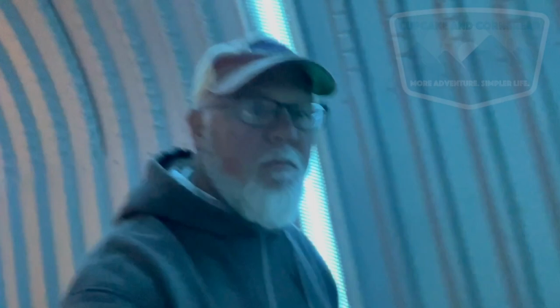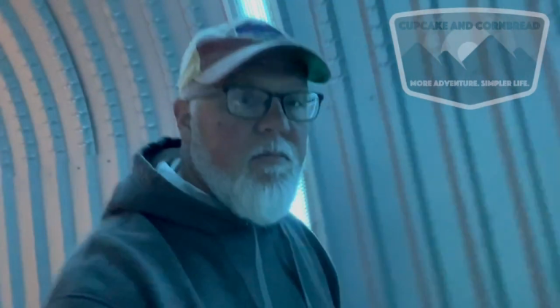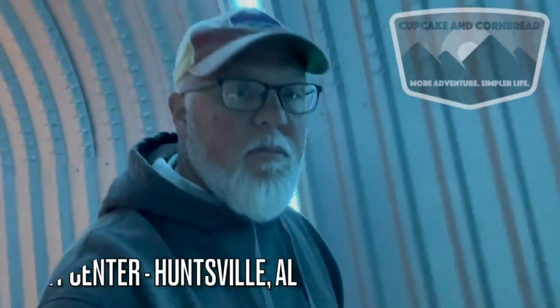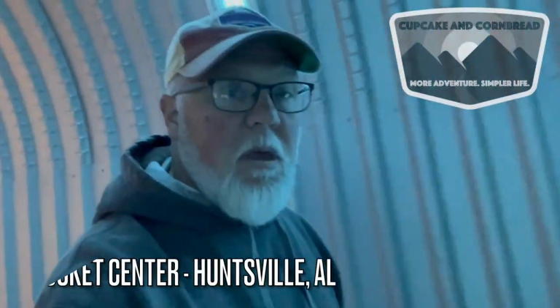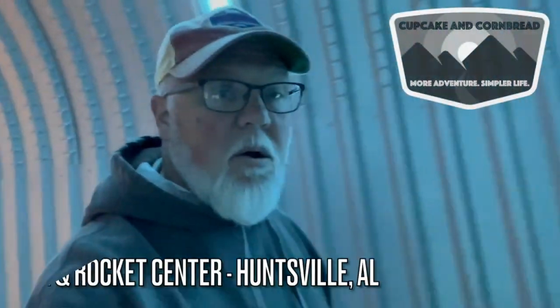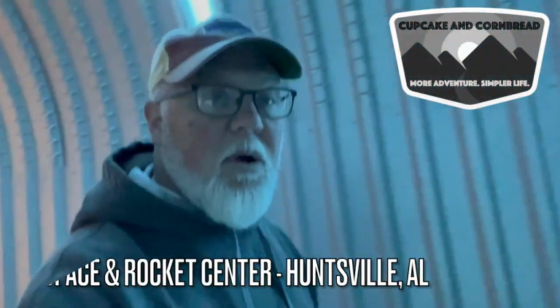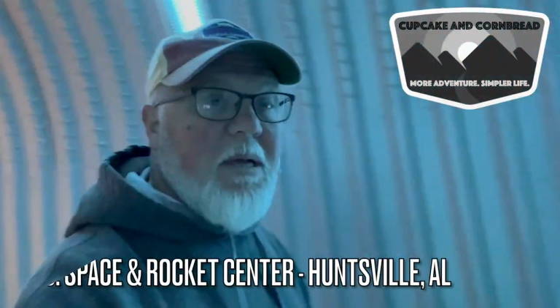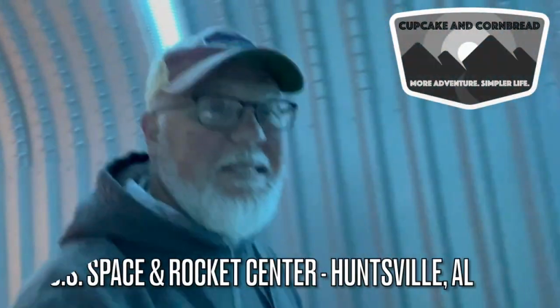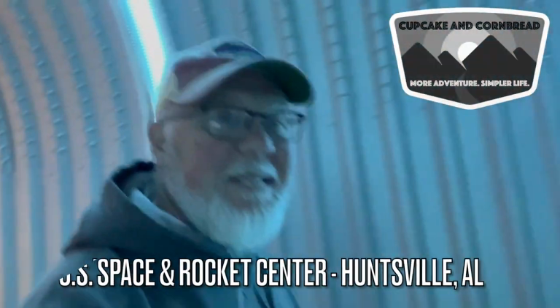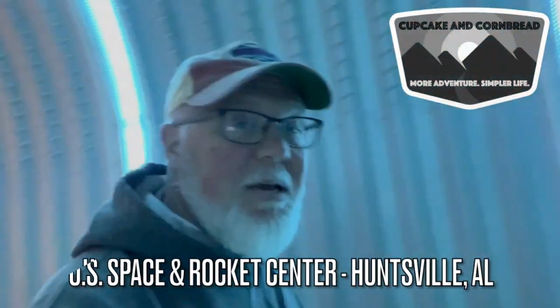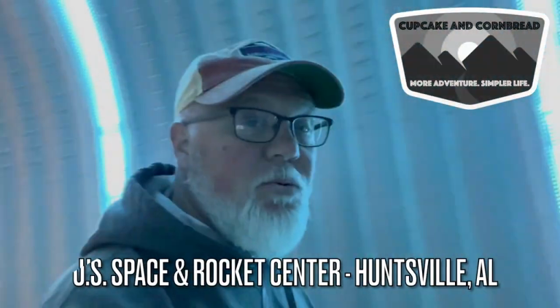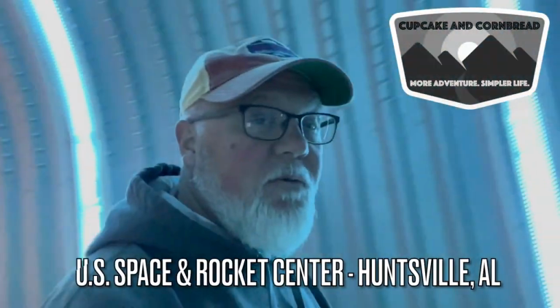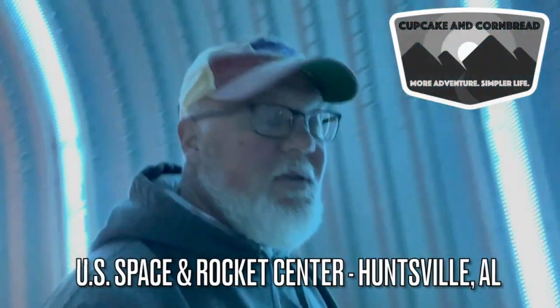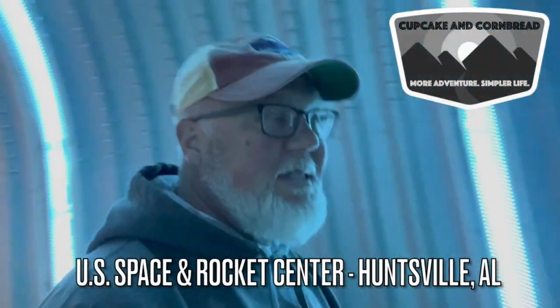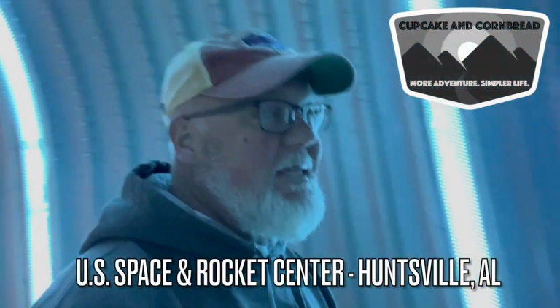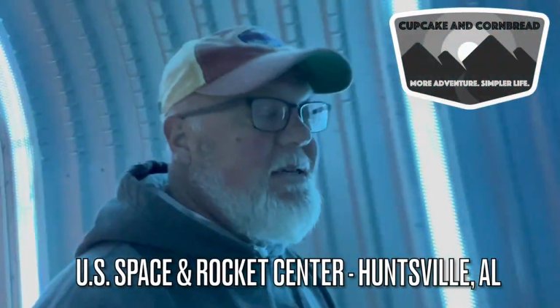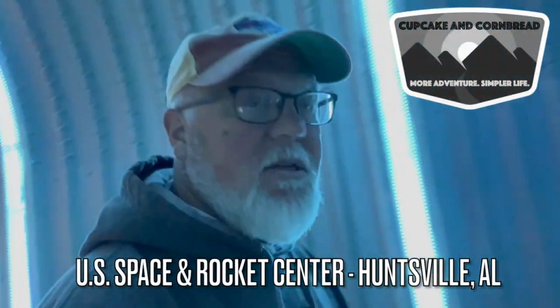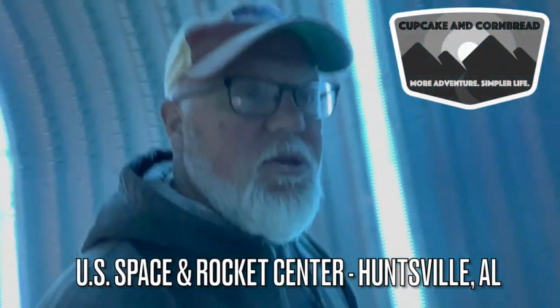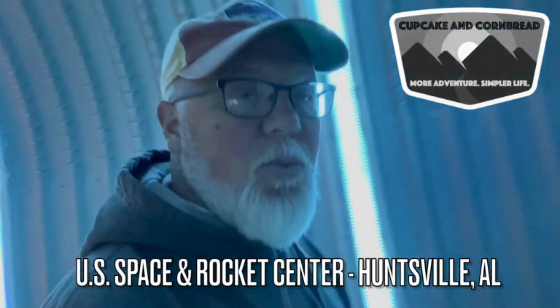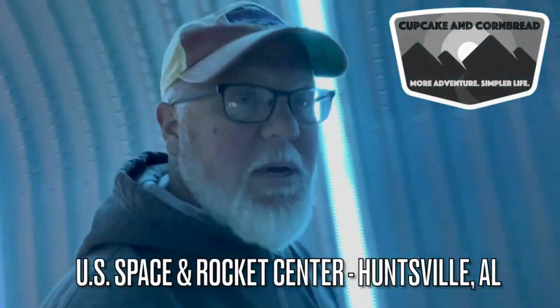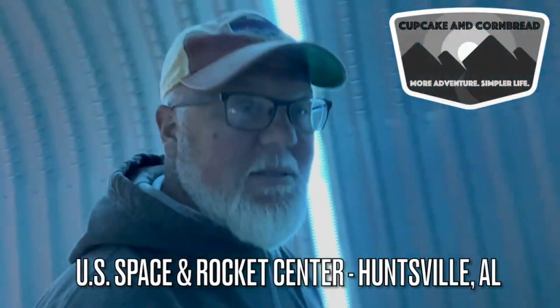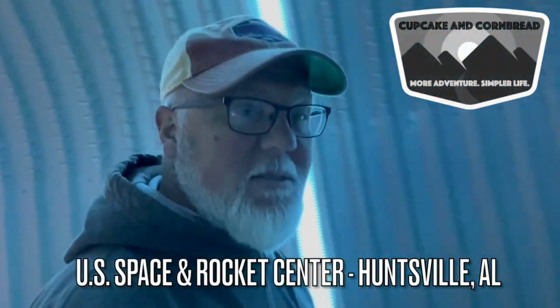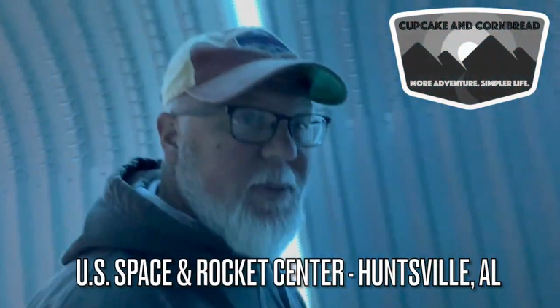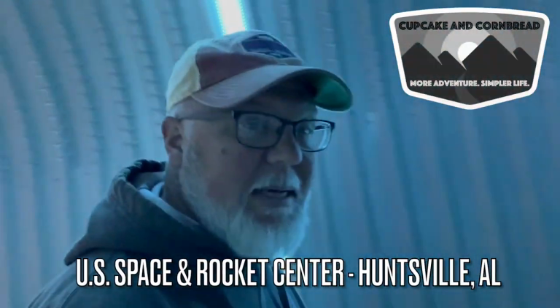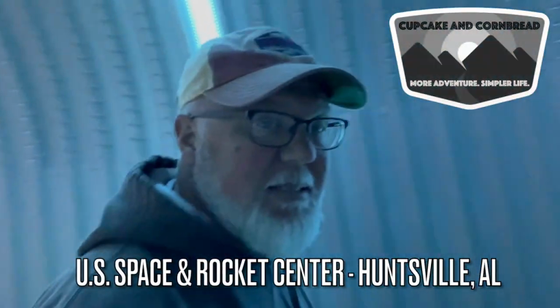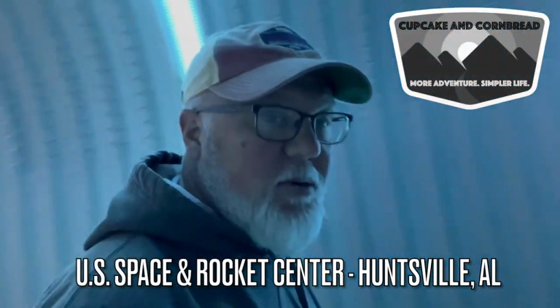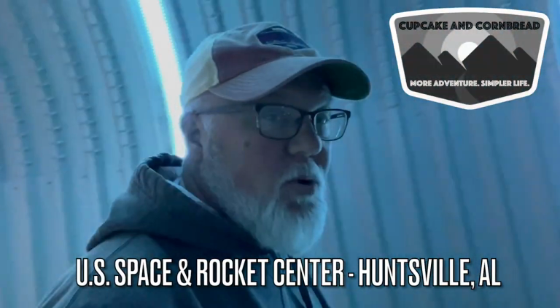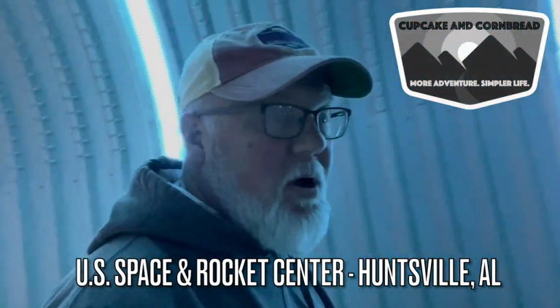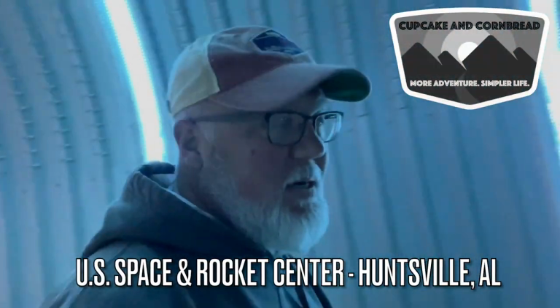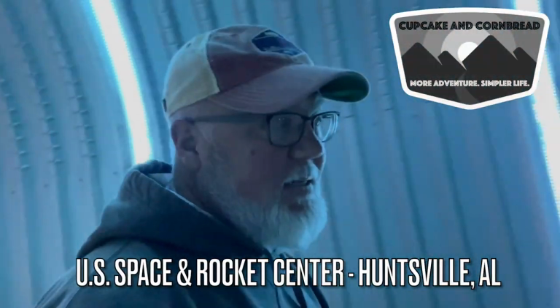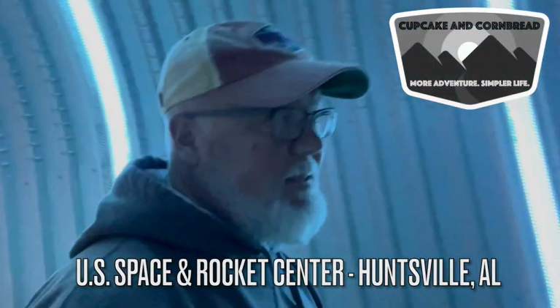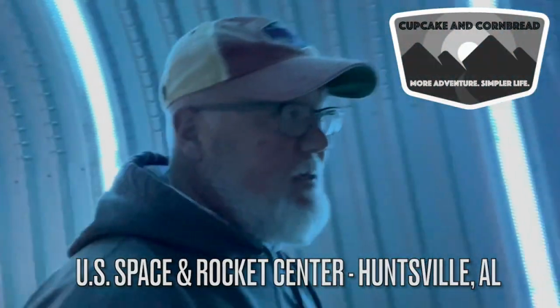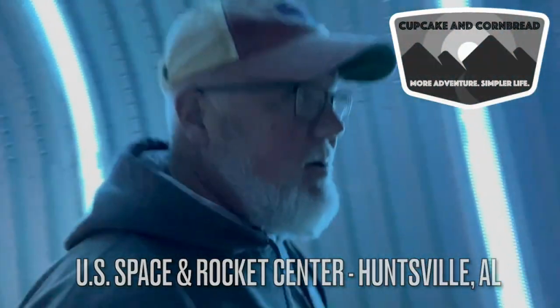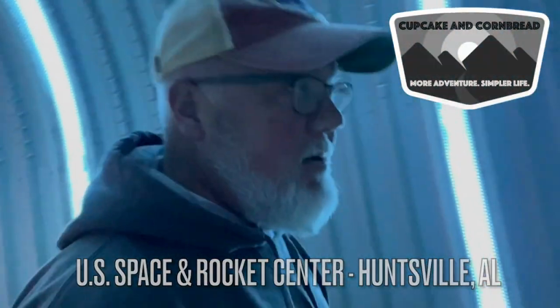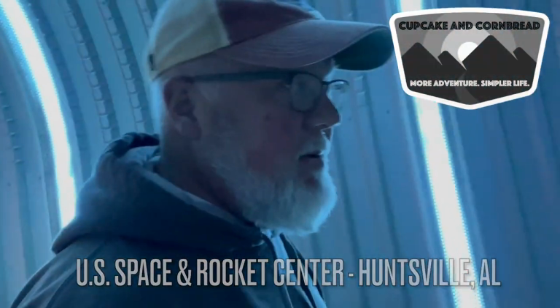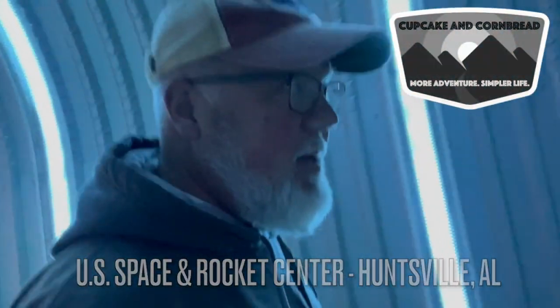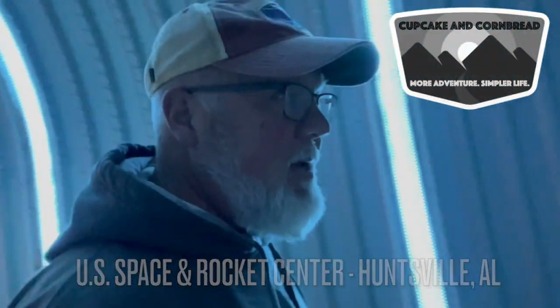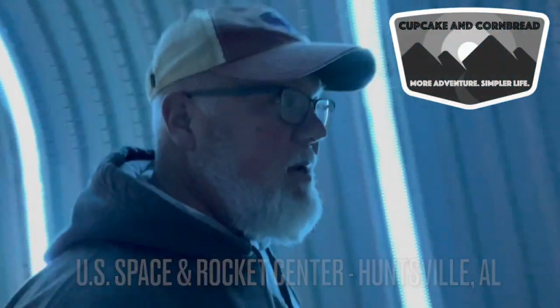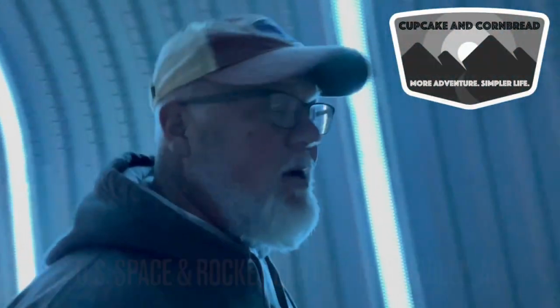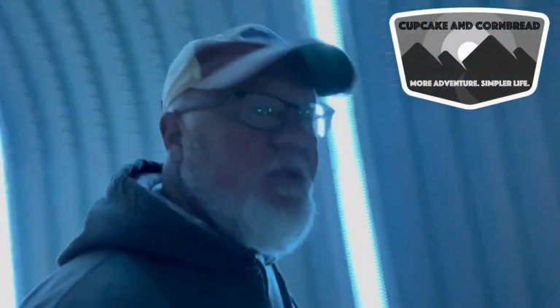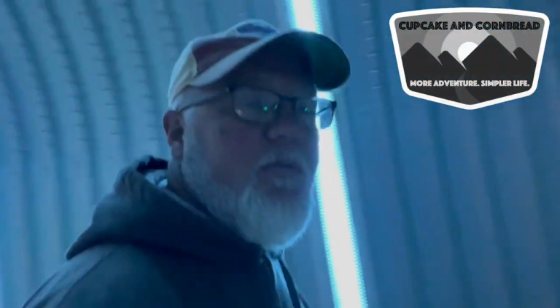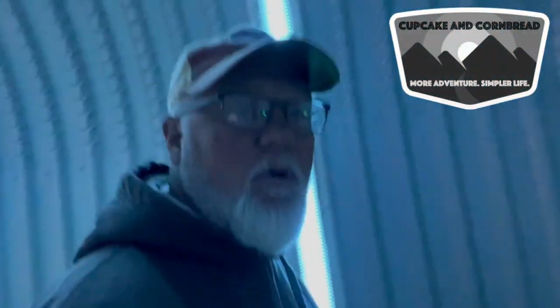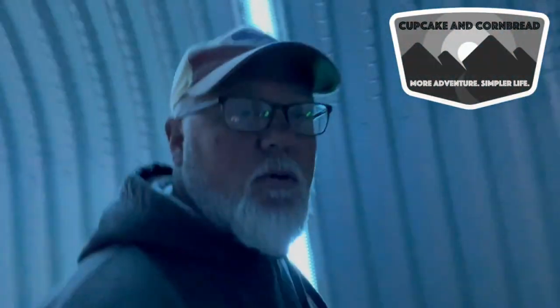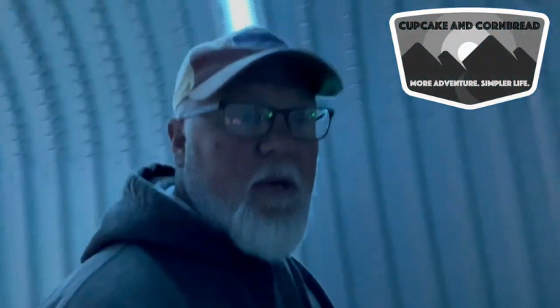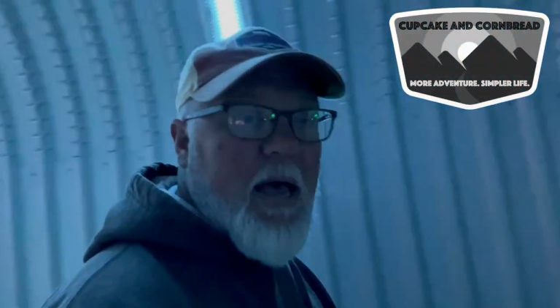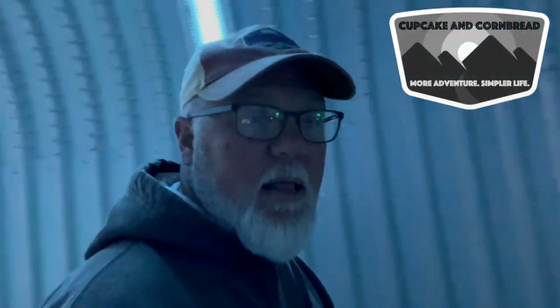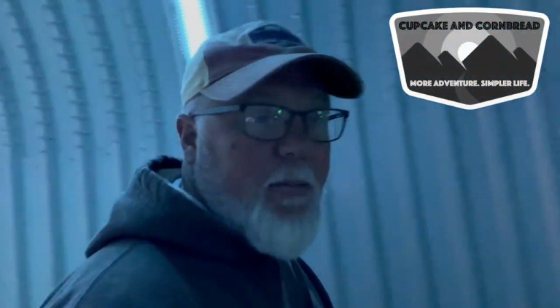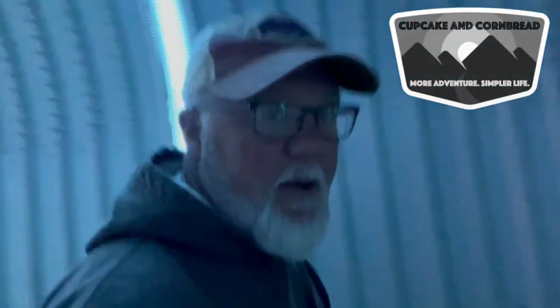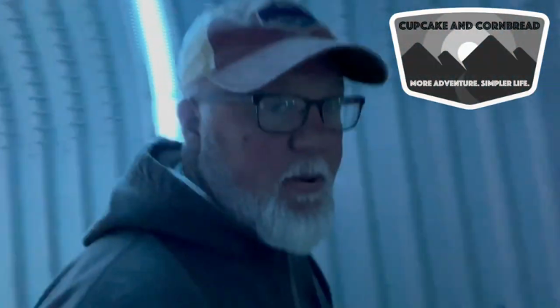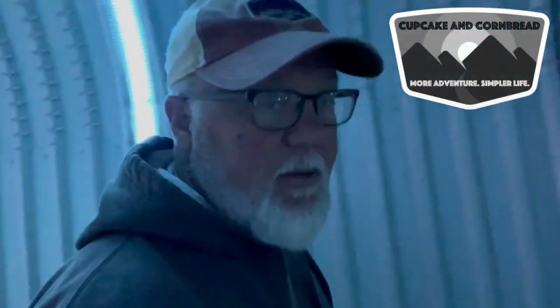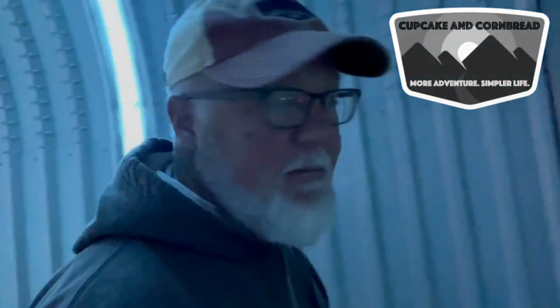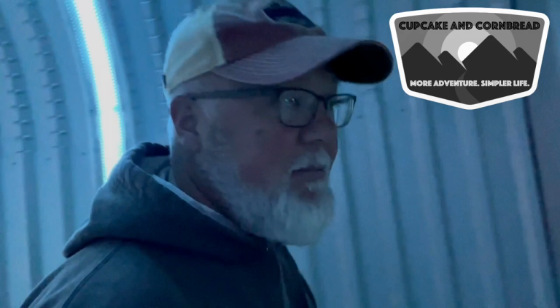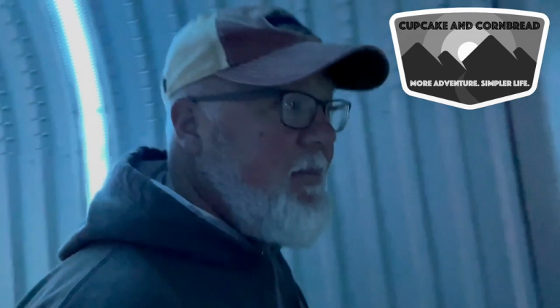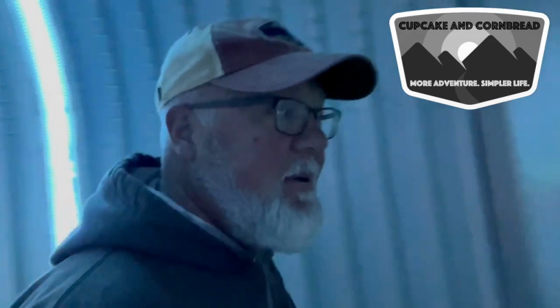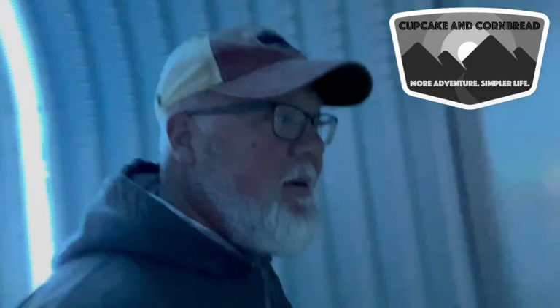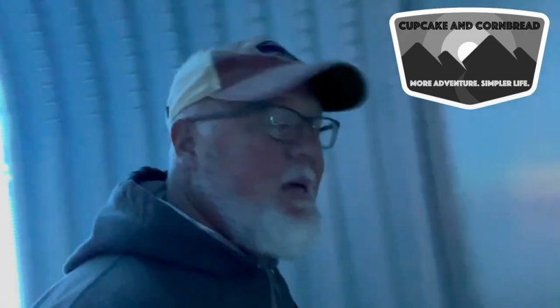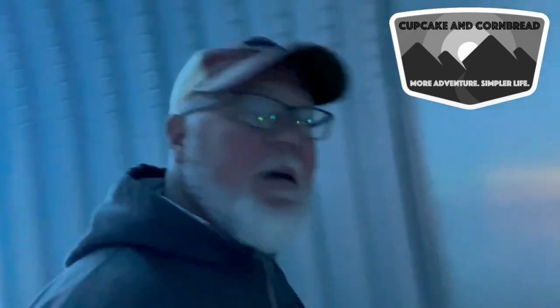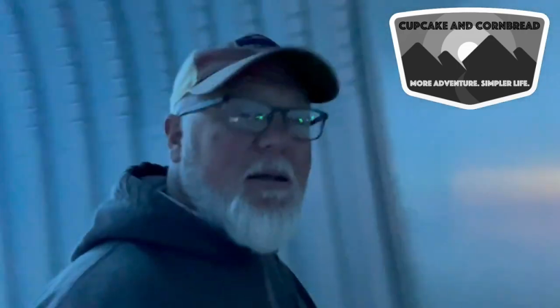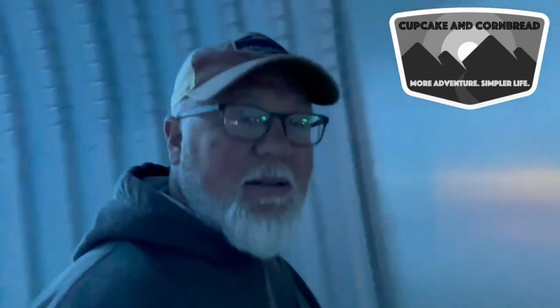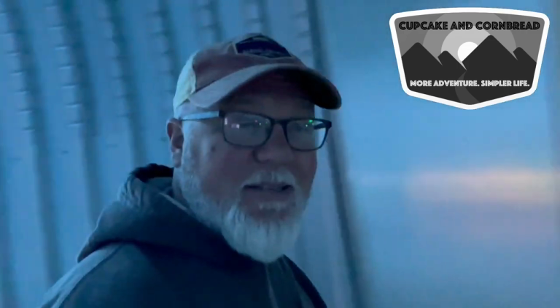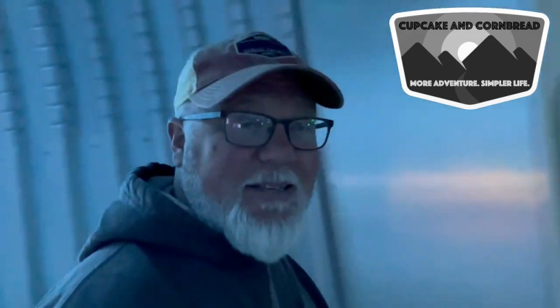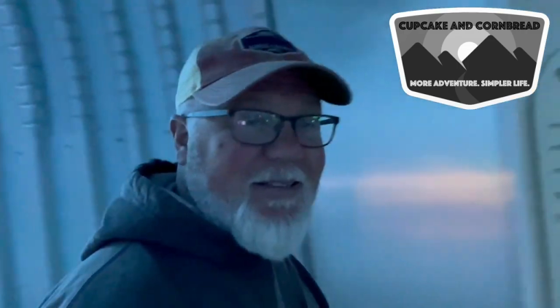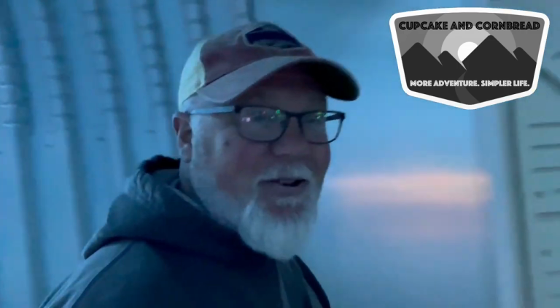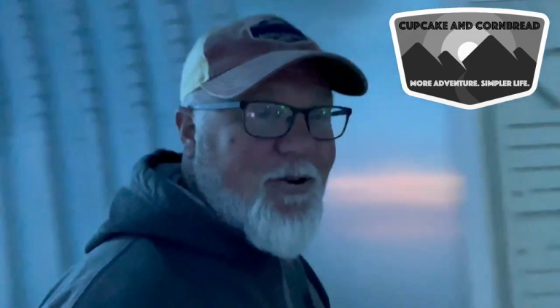Today we're visiting the U.S. Space and Rocket Center in Huntsville, Alabama. Let's get started.